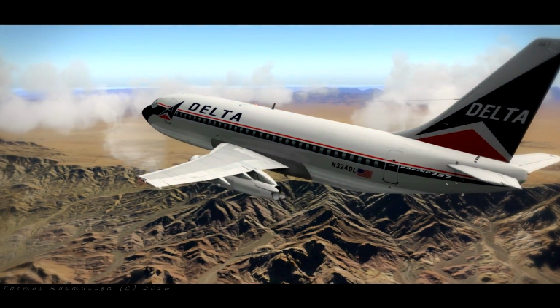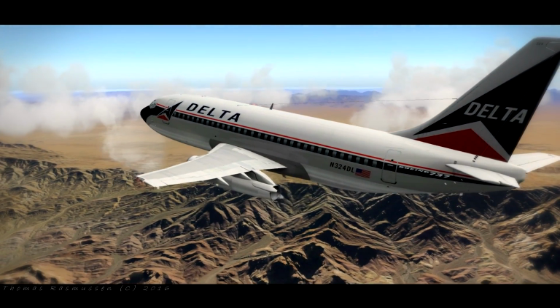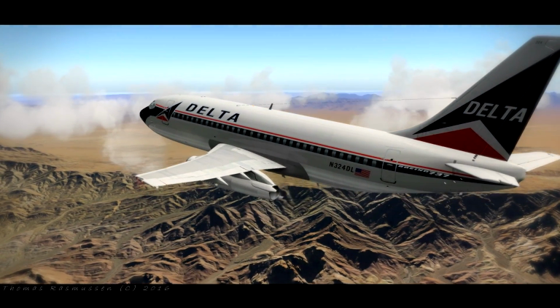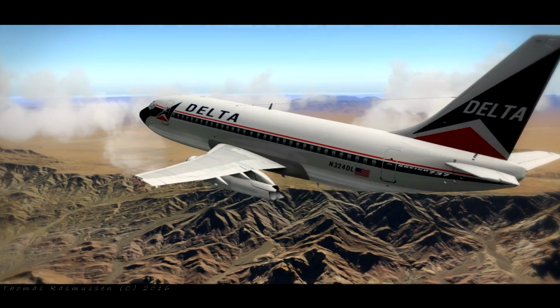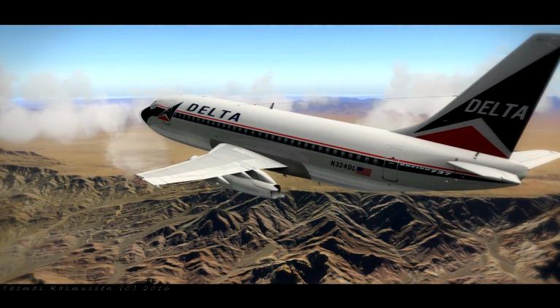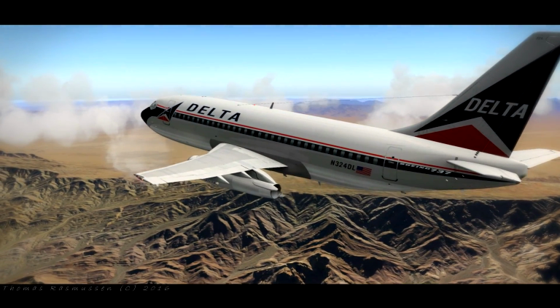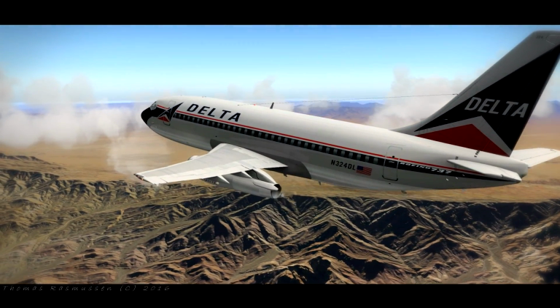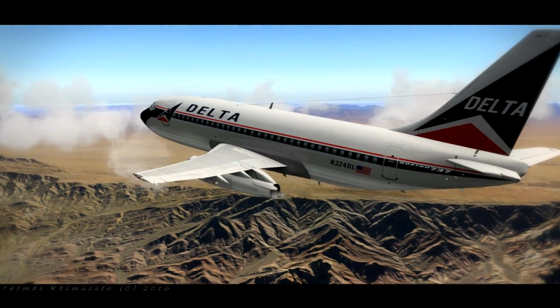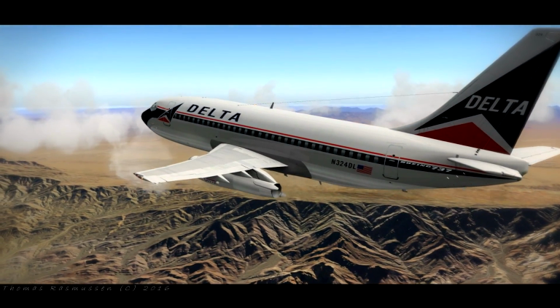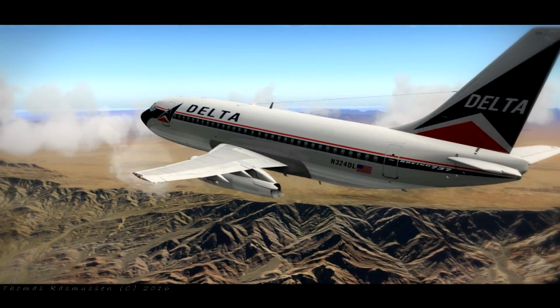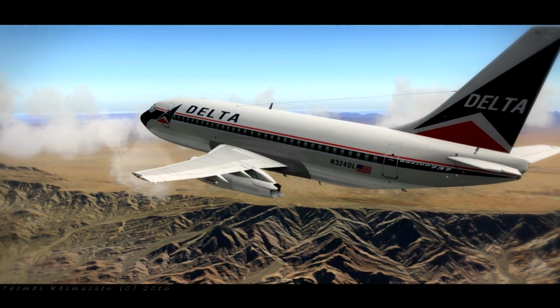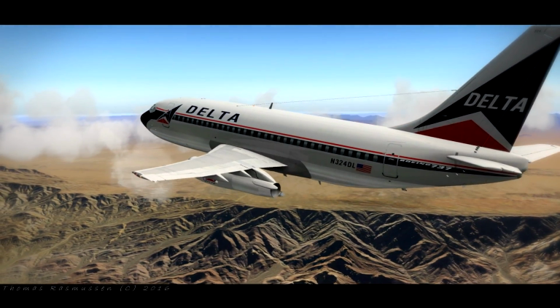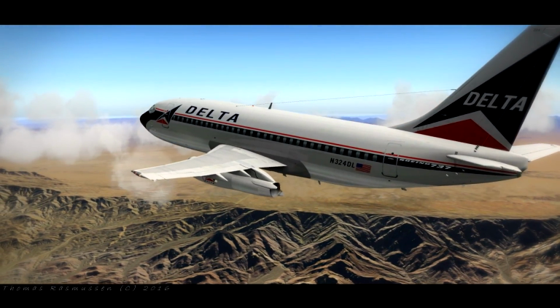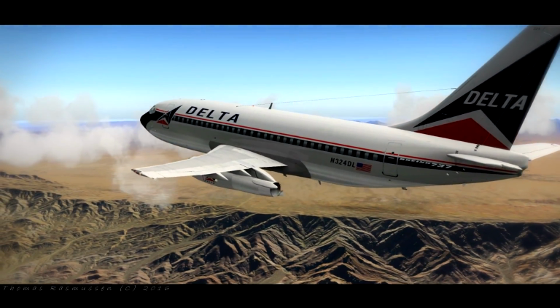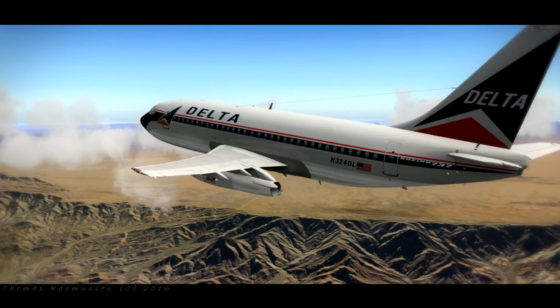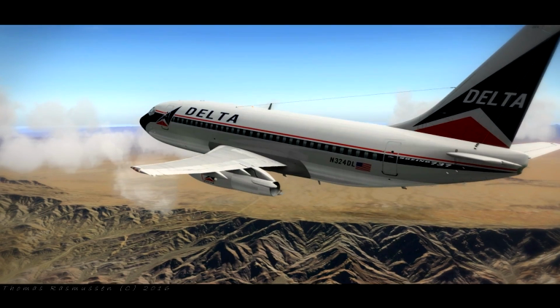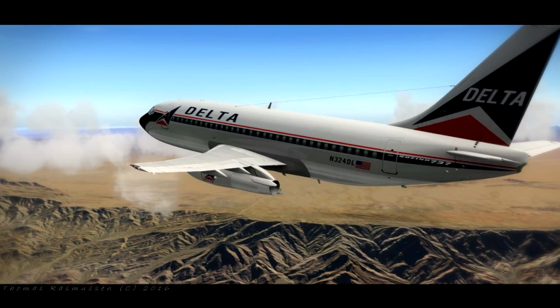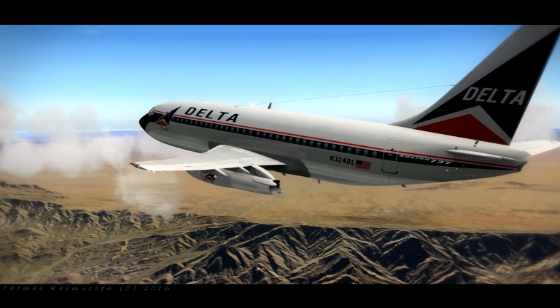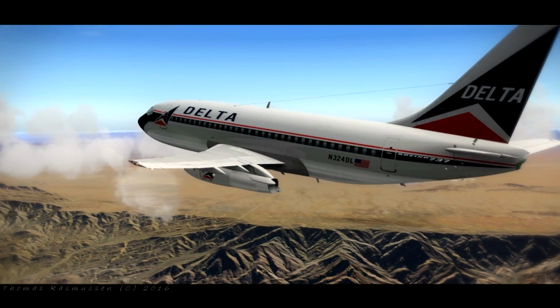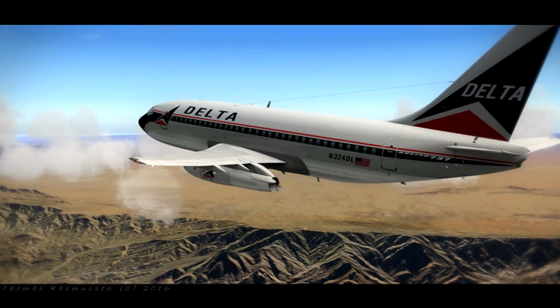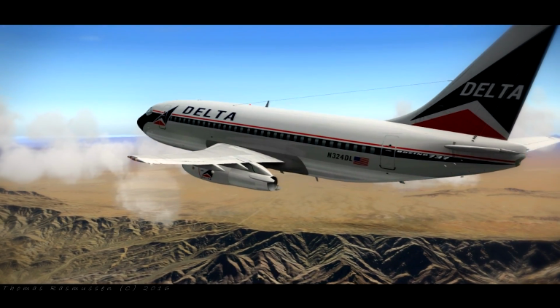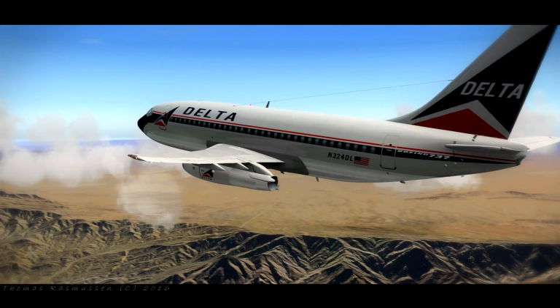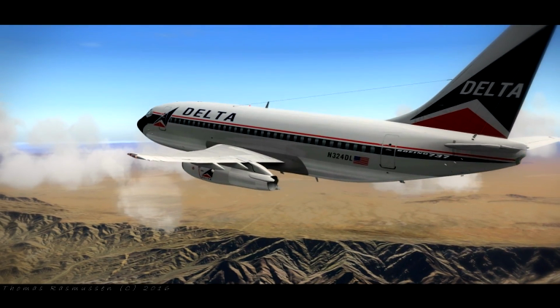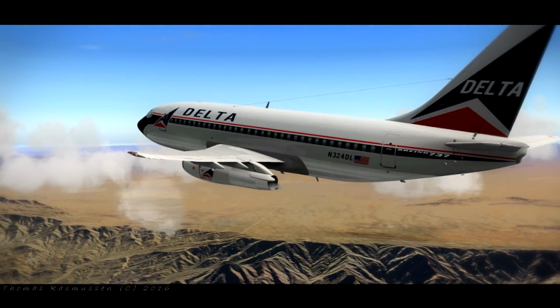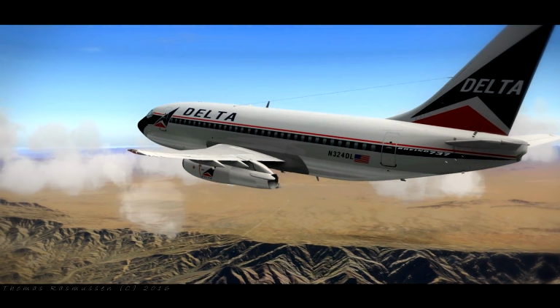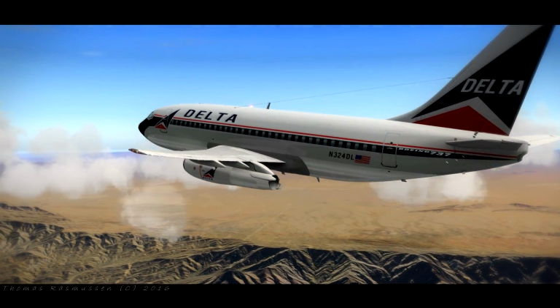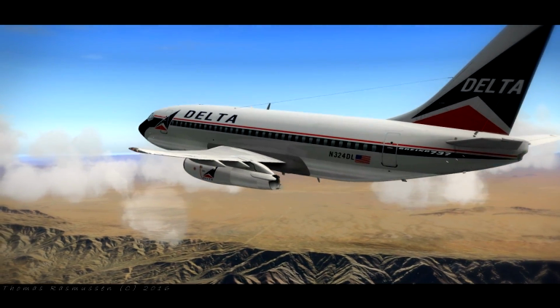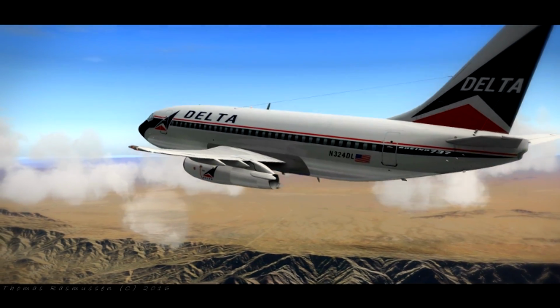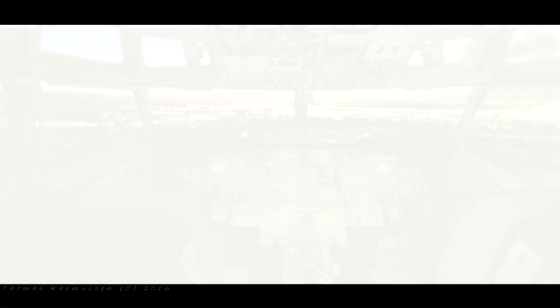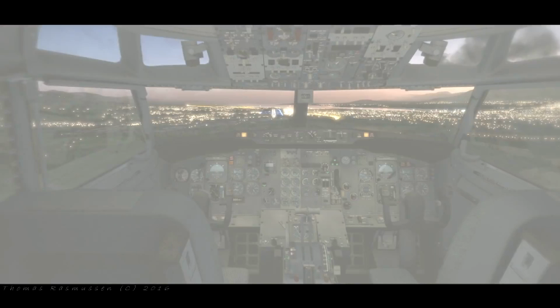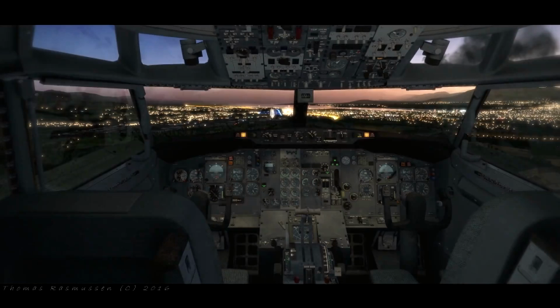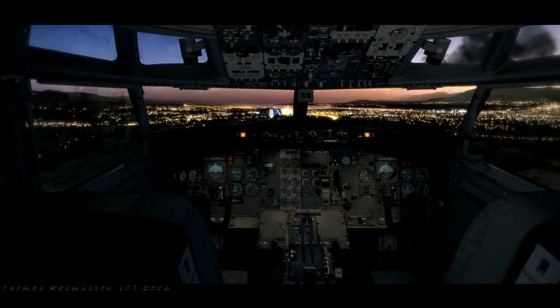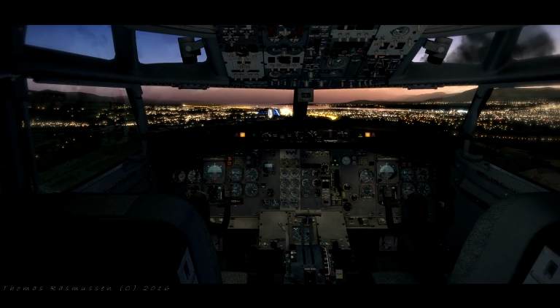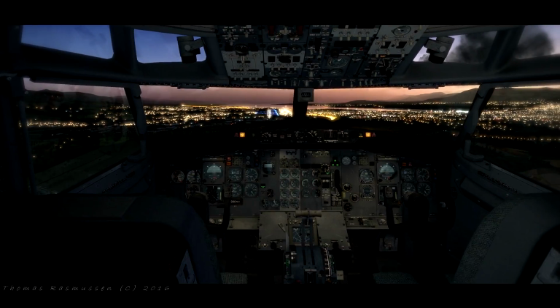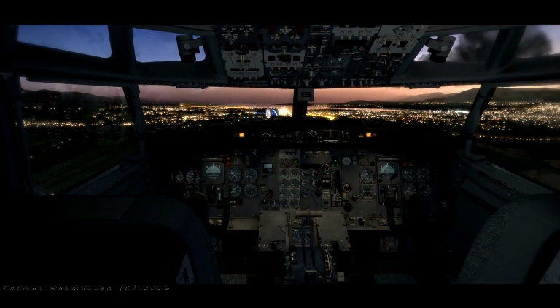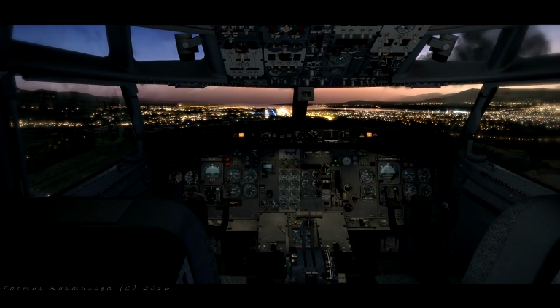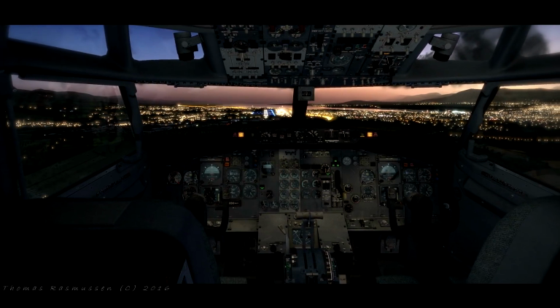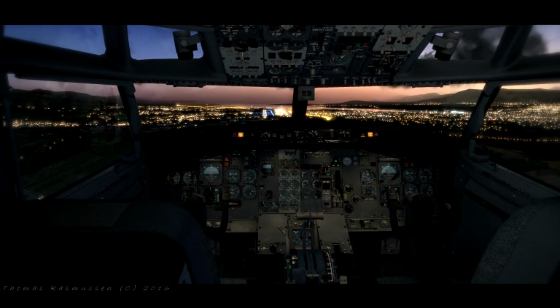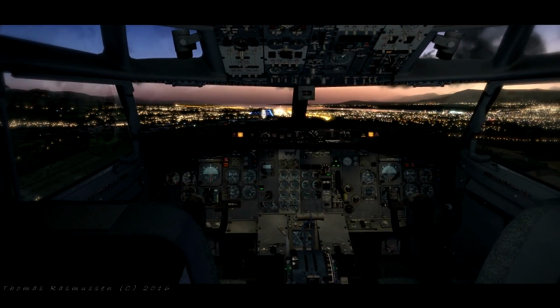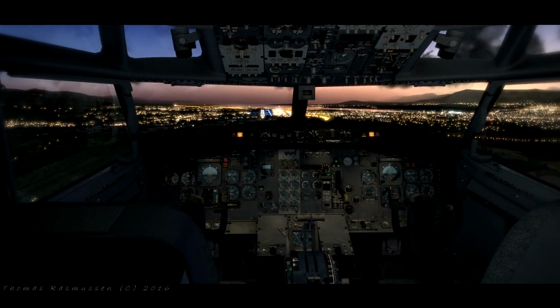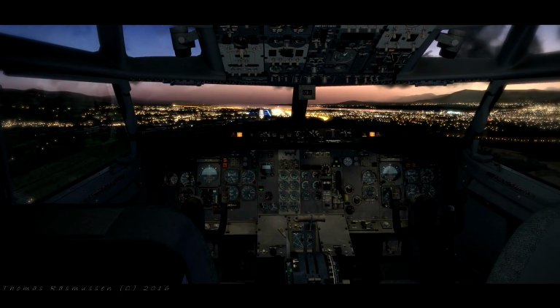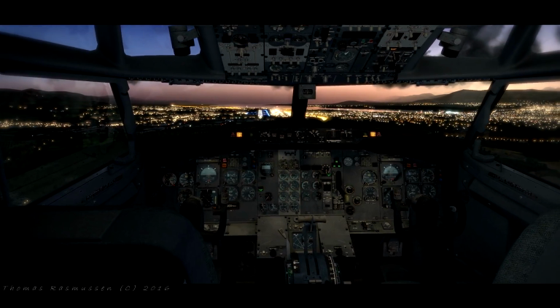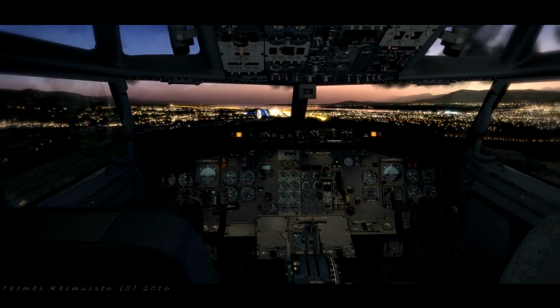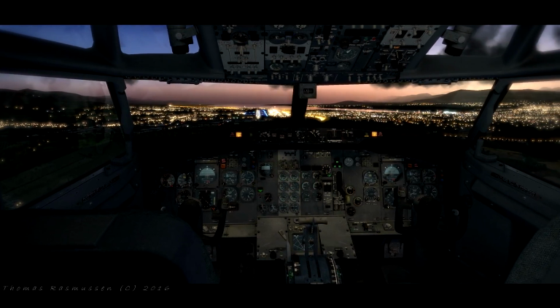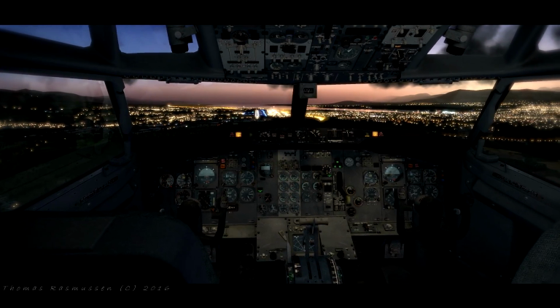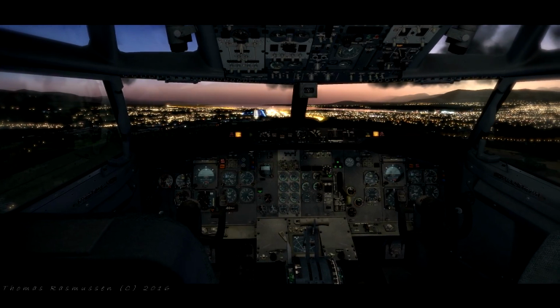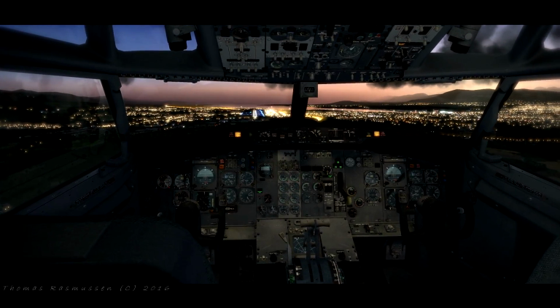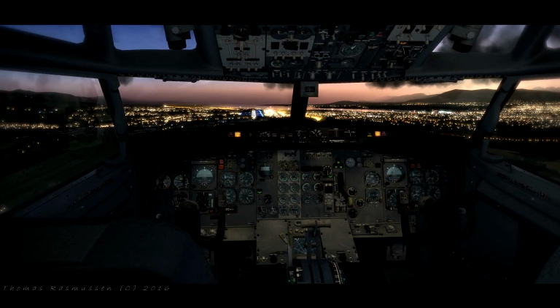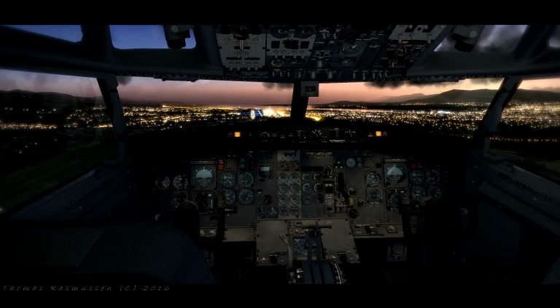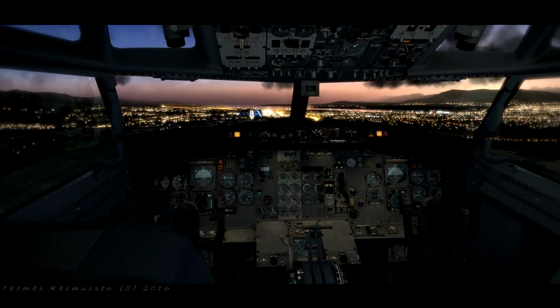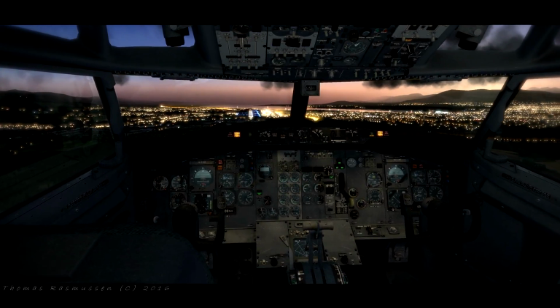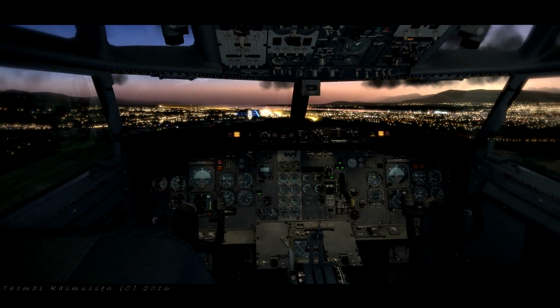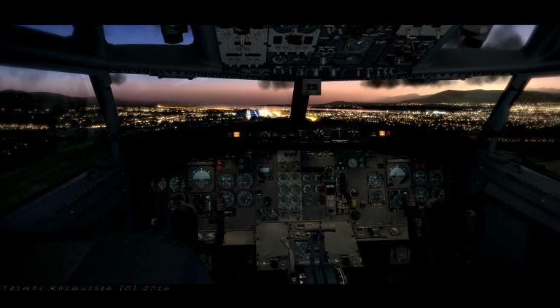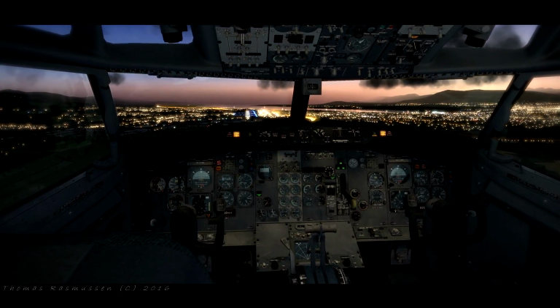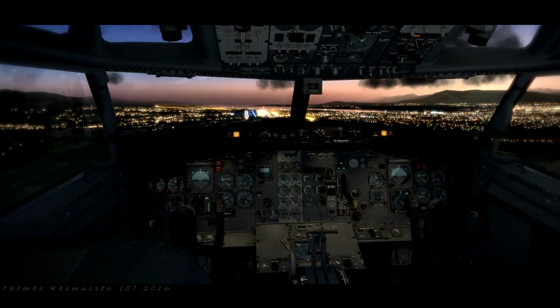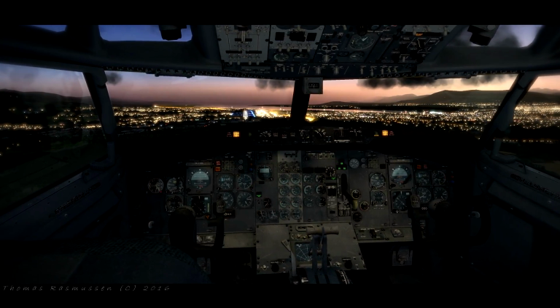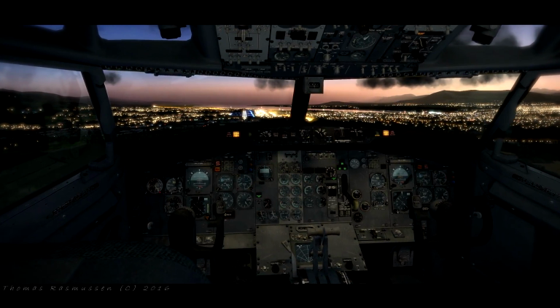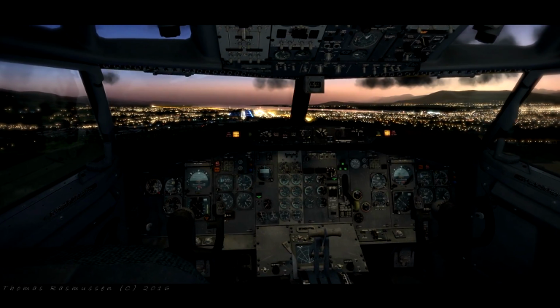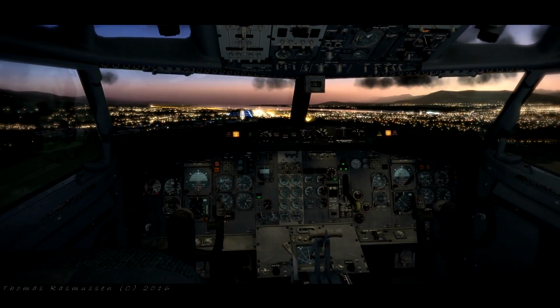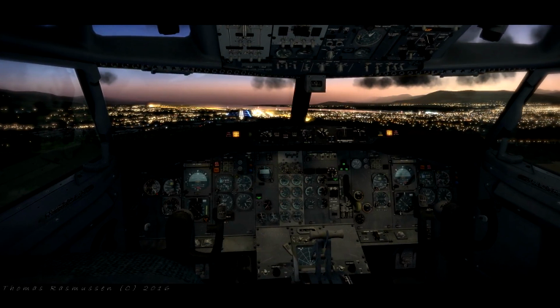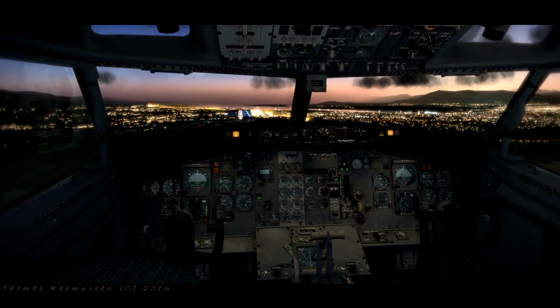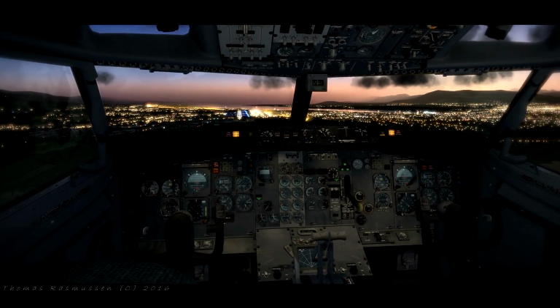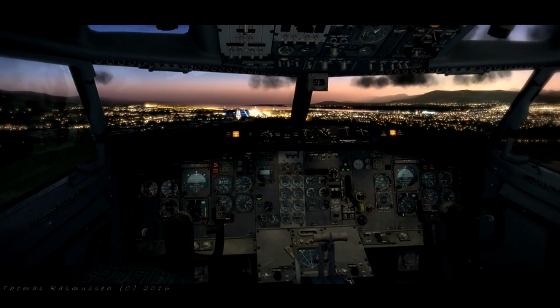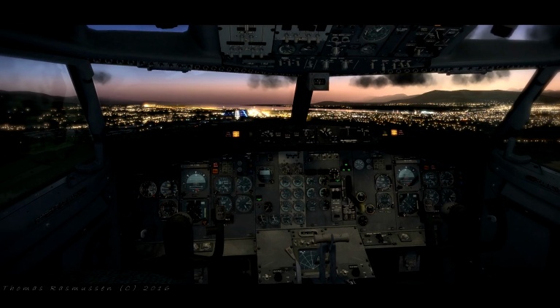One call runway 273, cleared to line up 27.